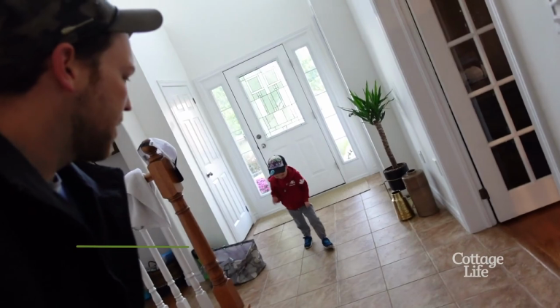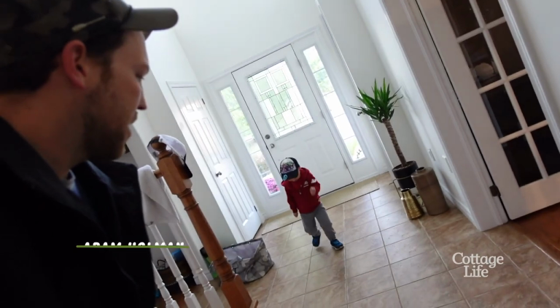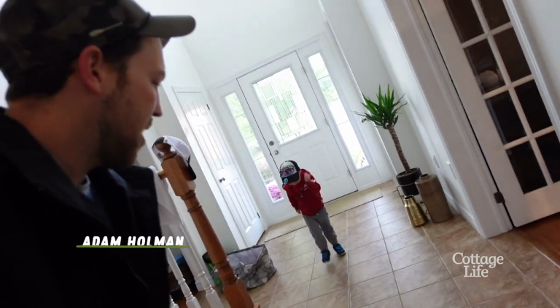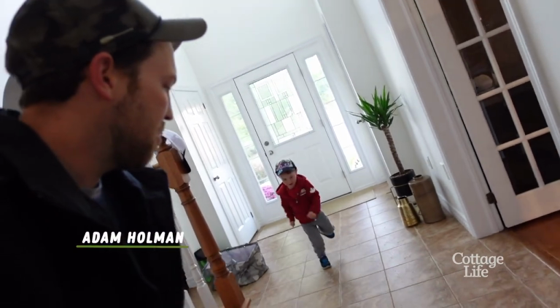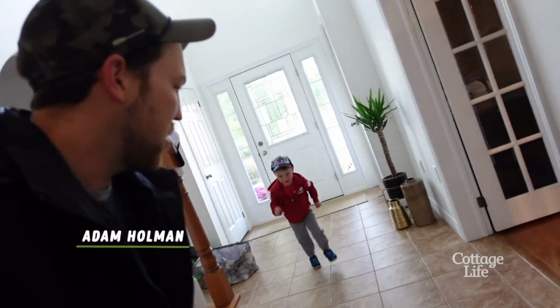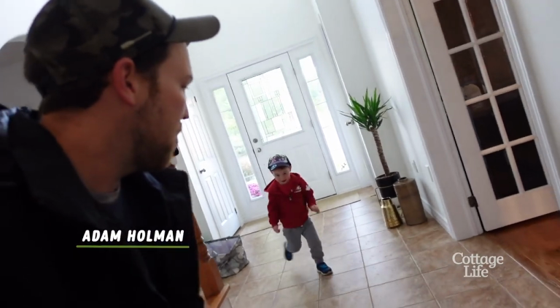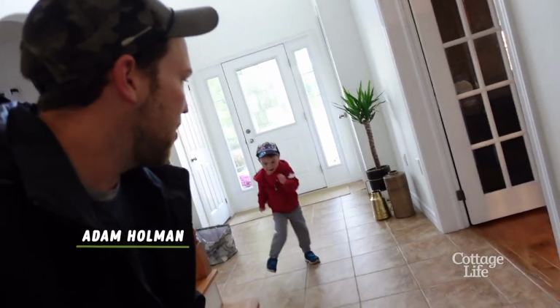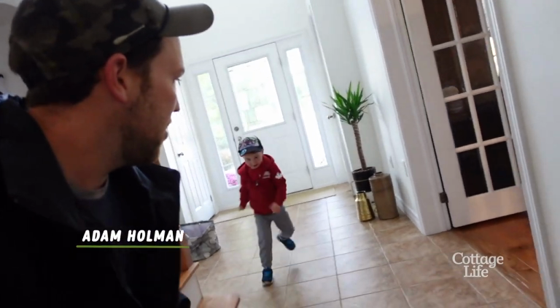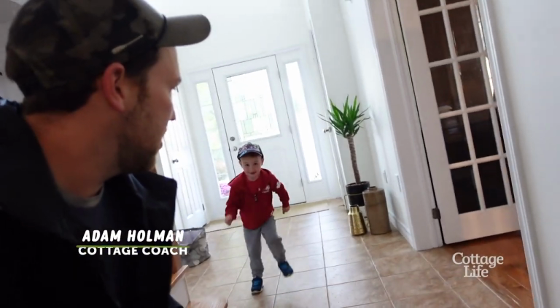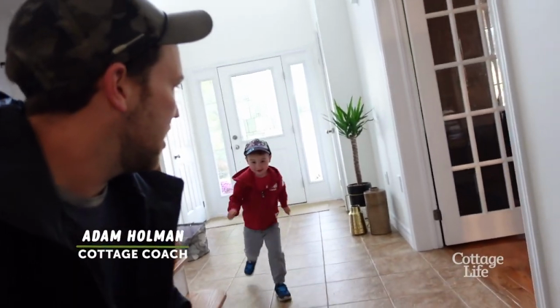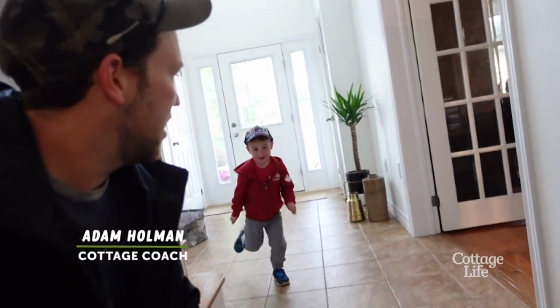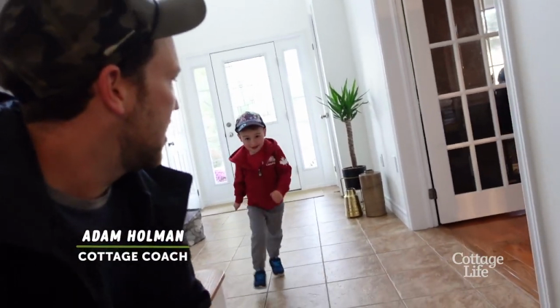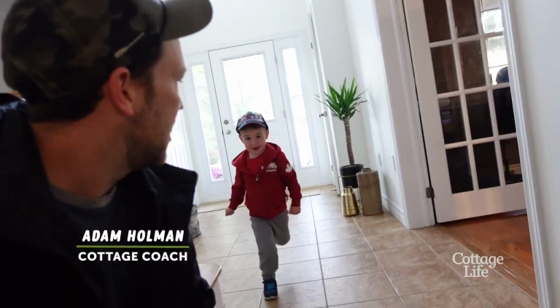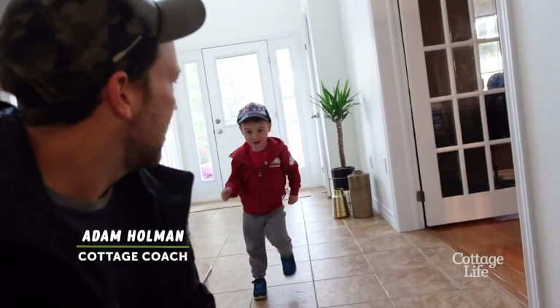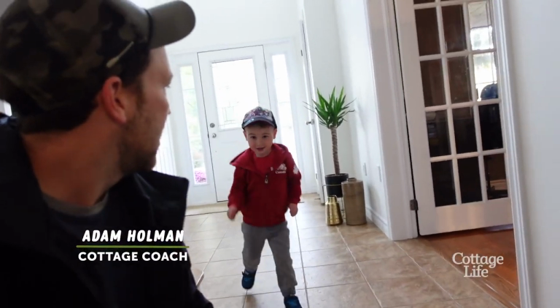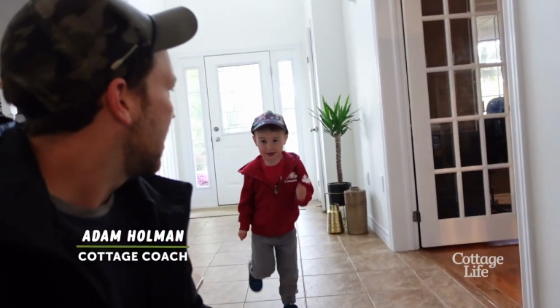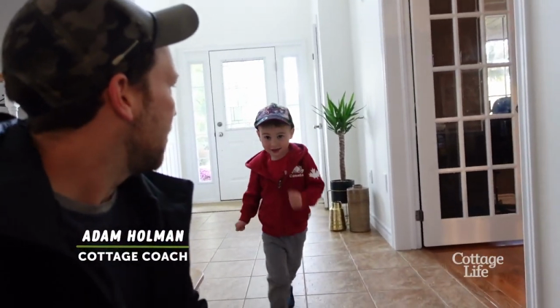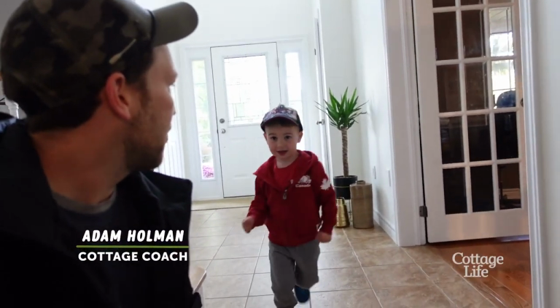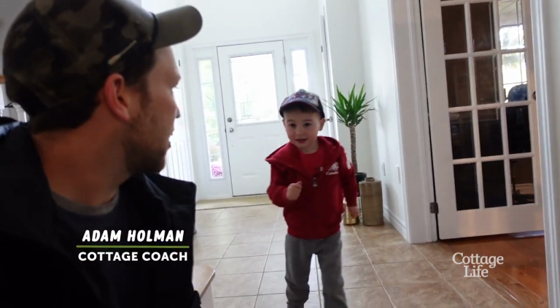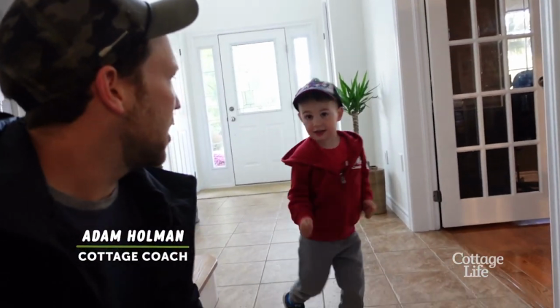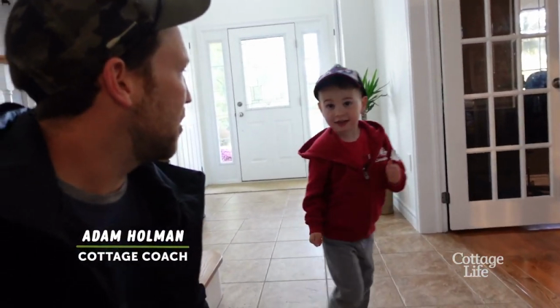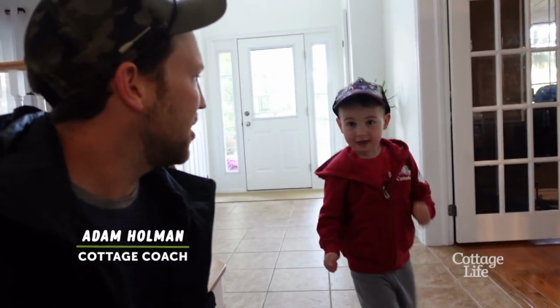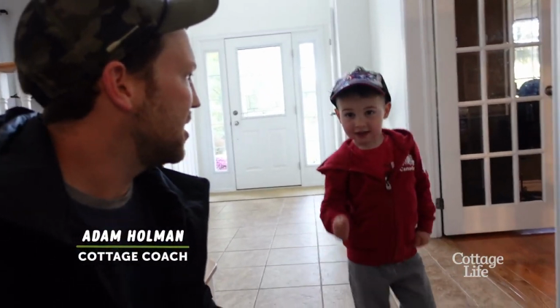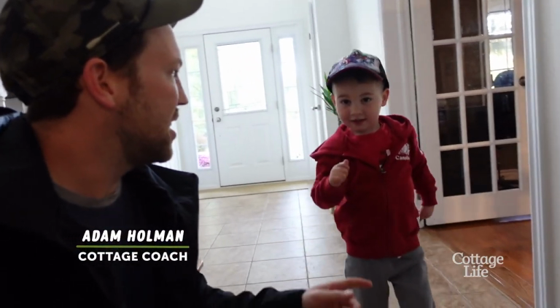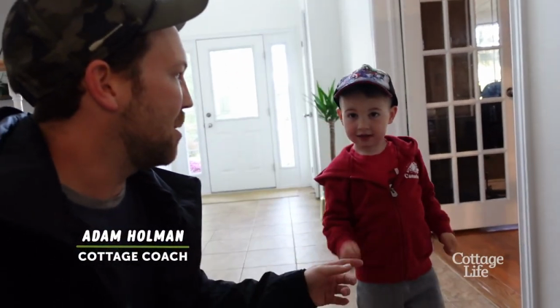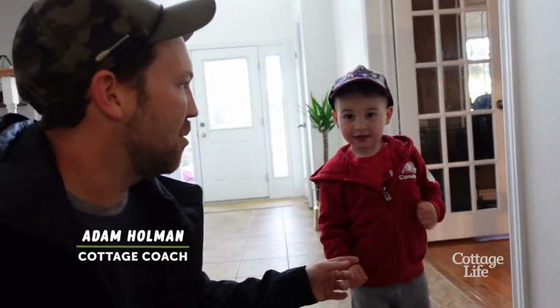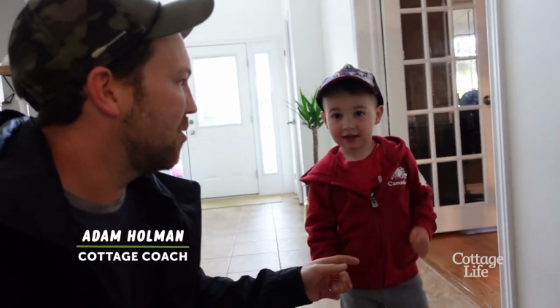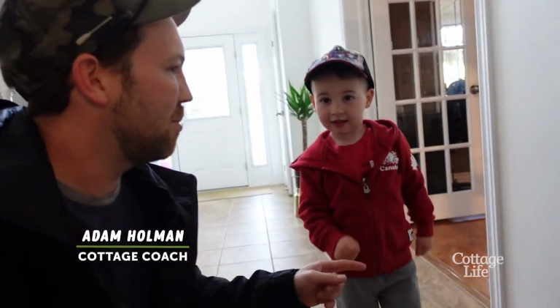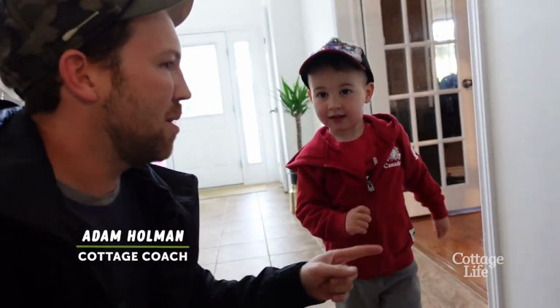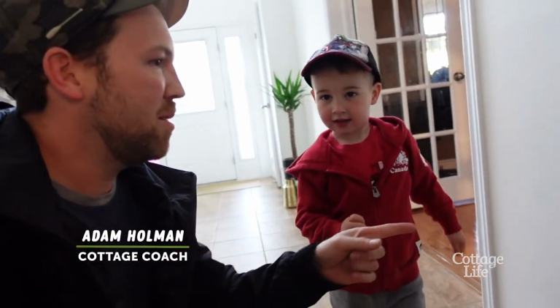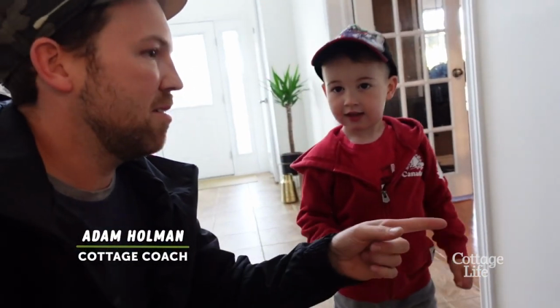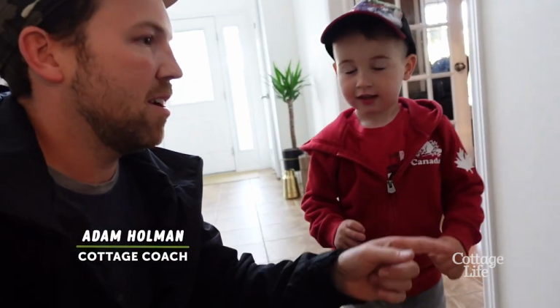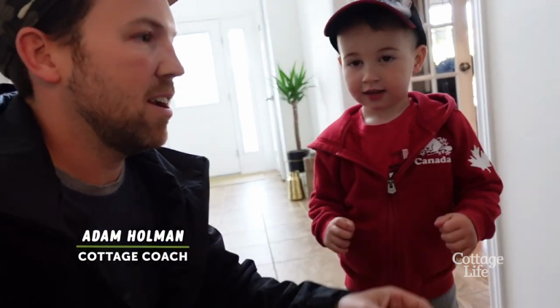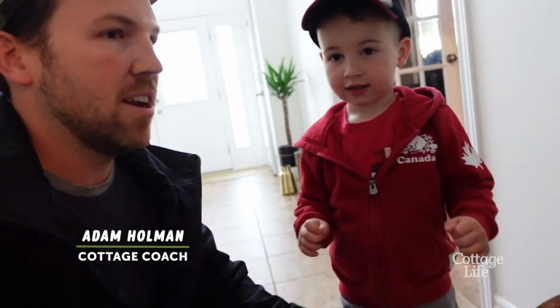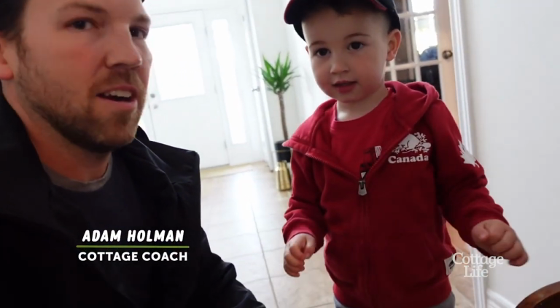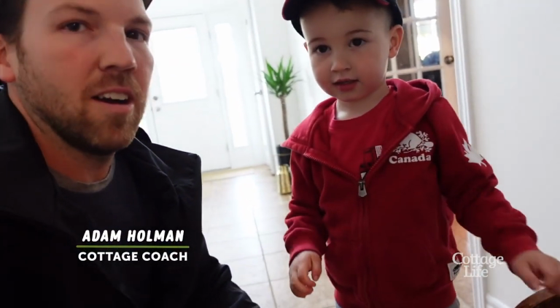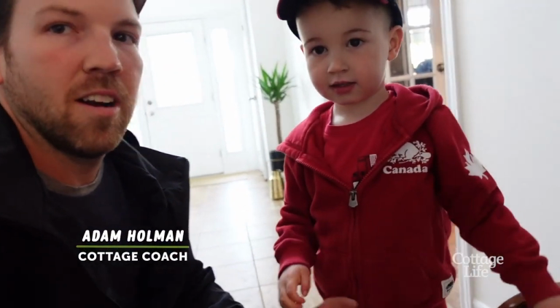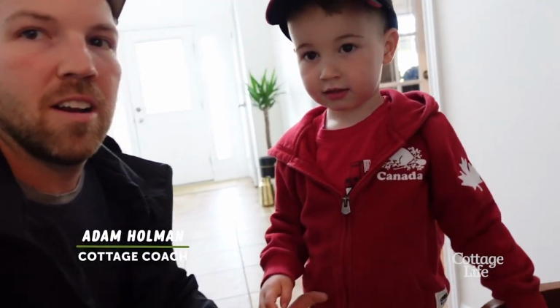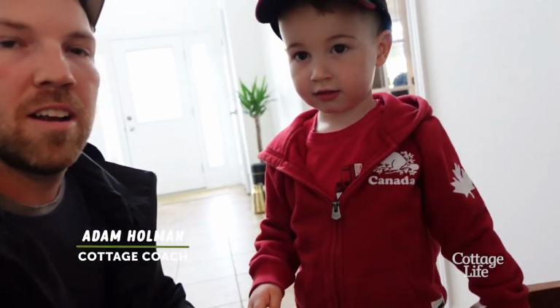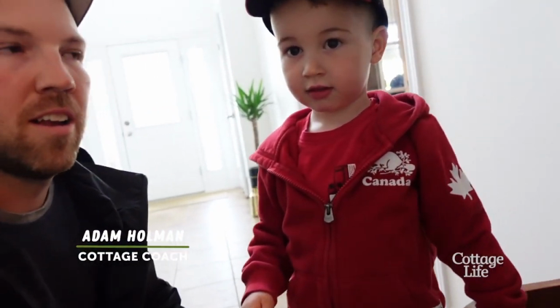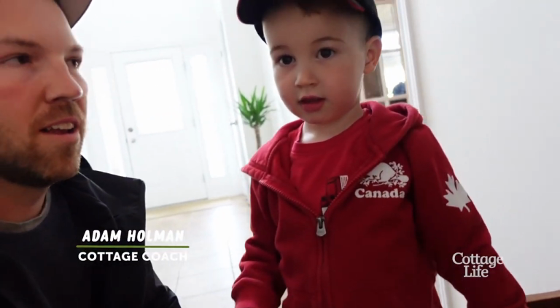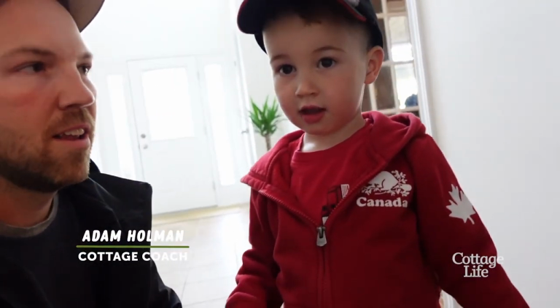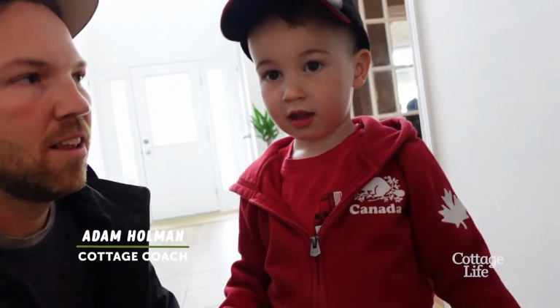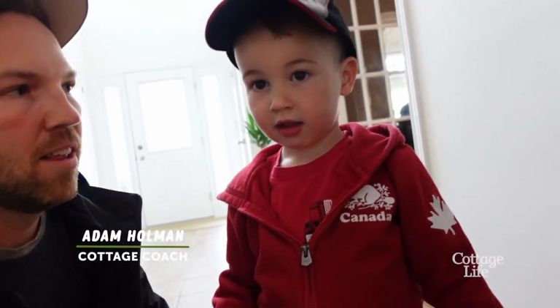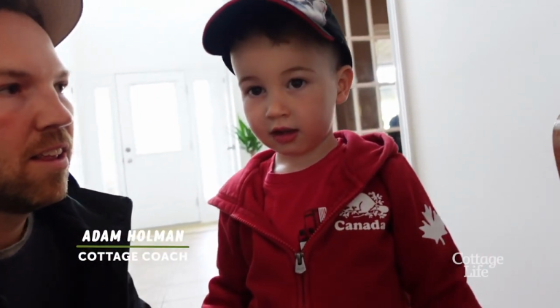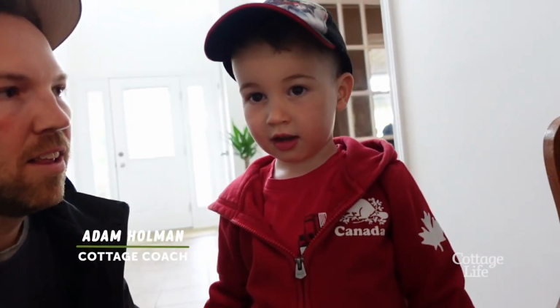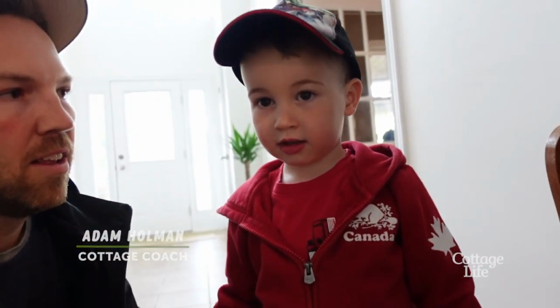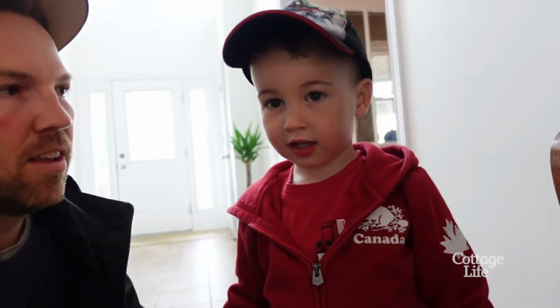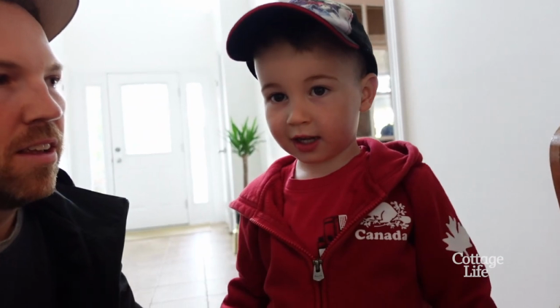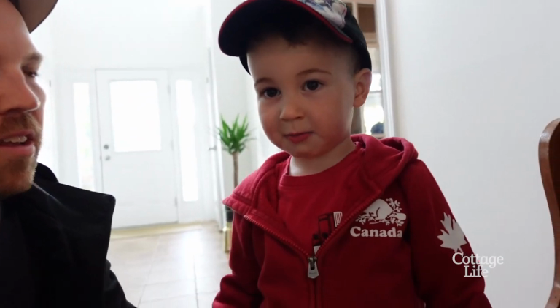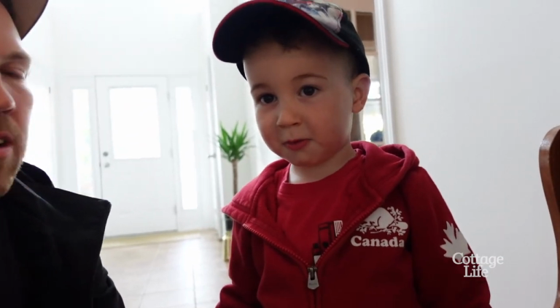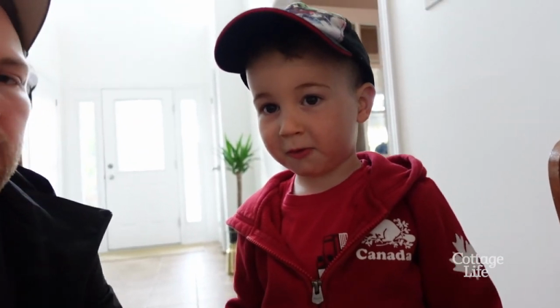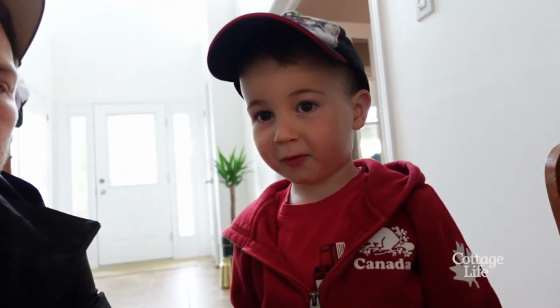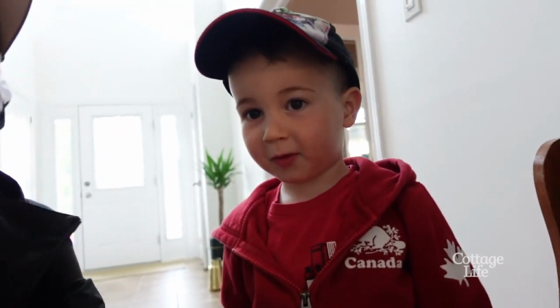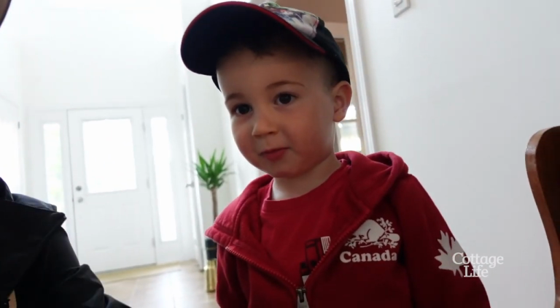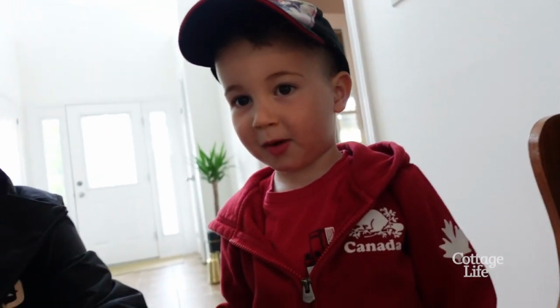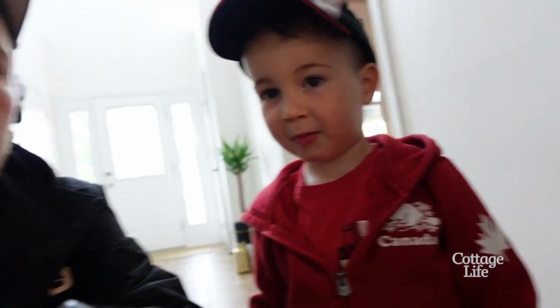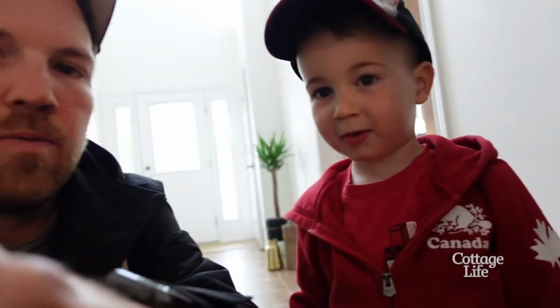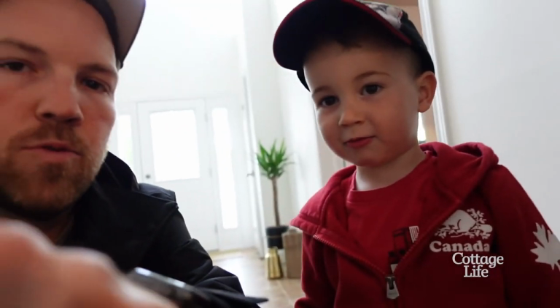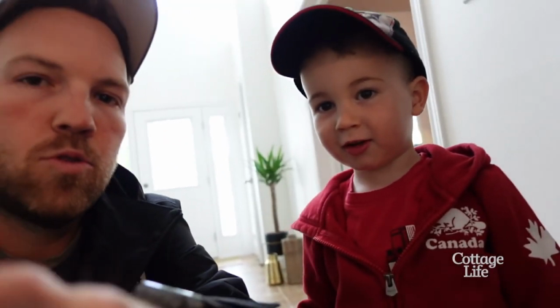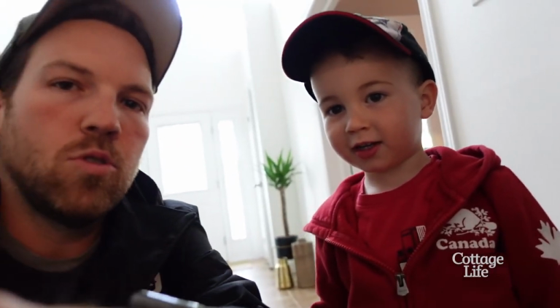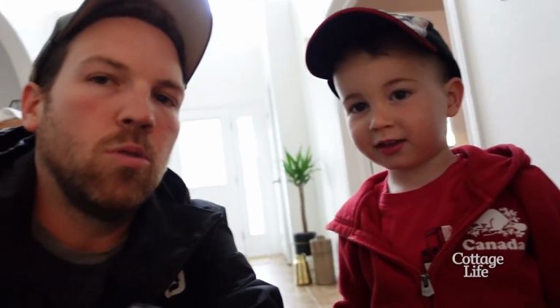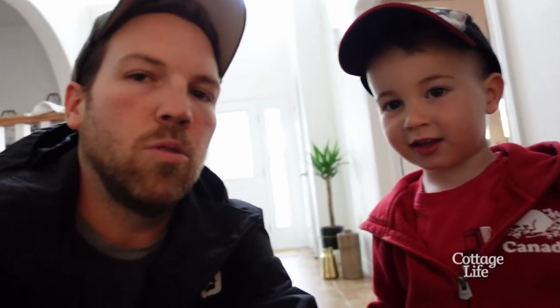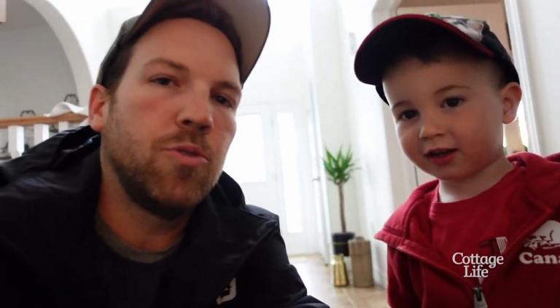I'm going to build a table for mommy right here. A table for mommy right there?